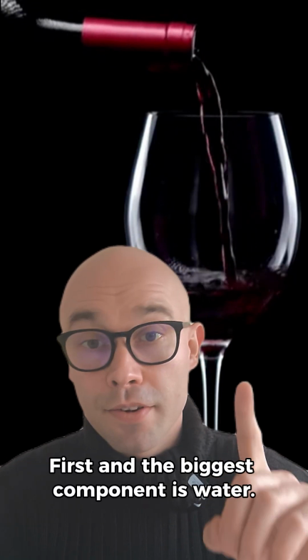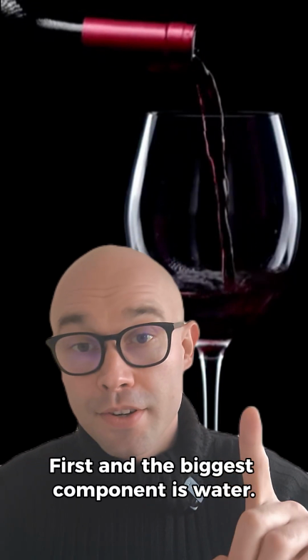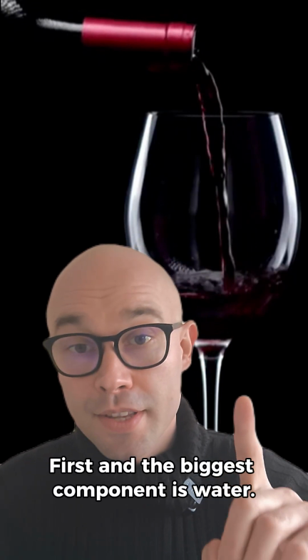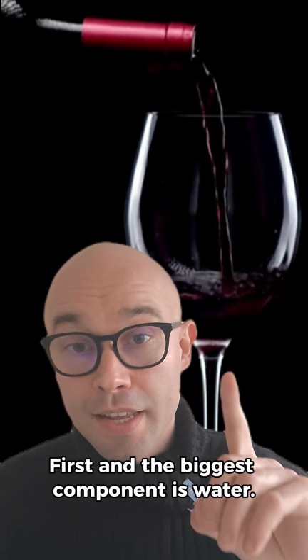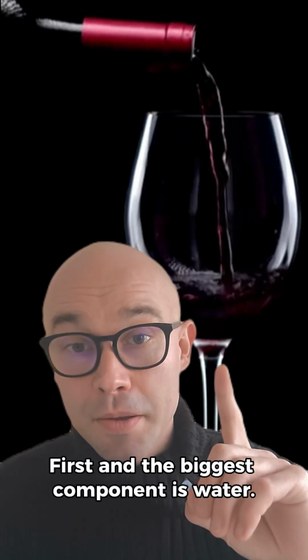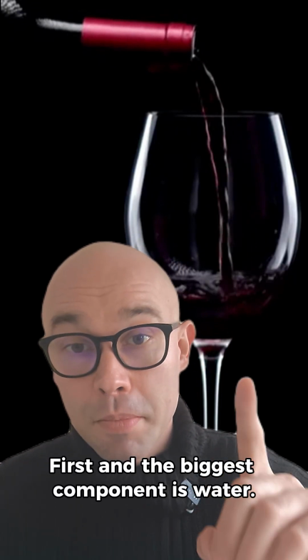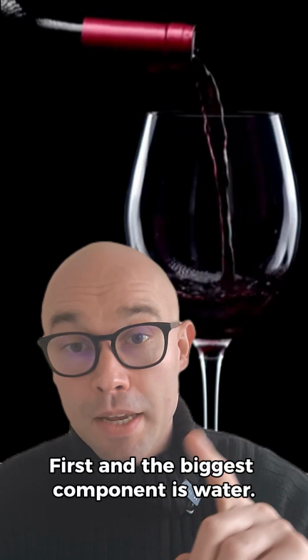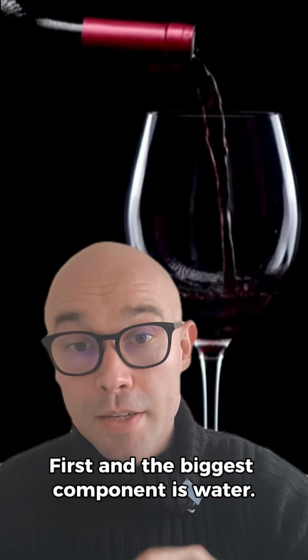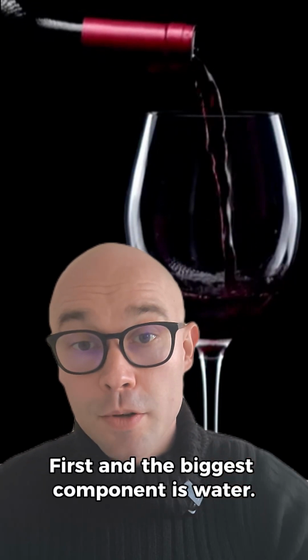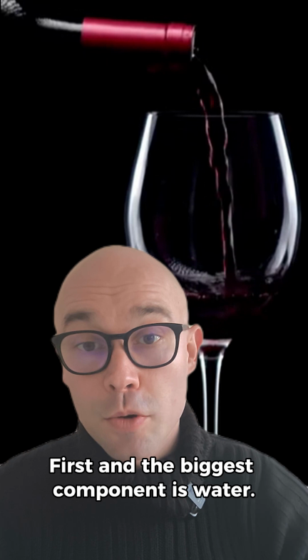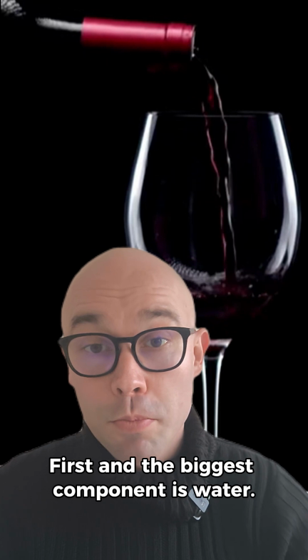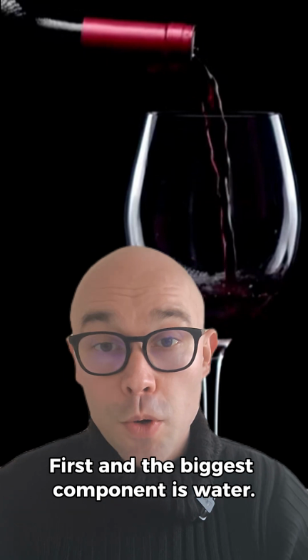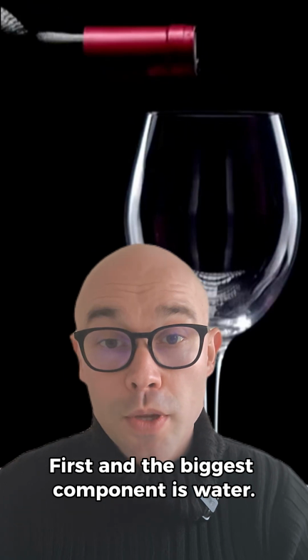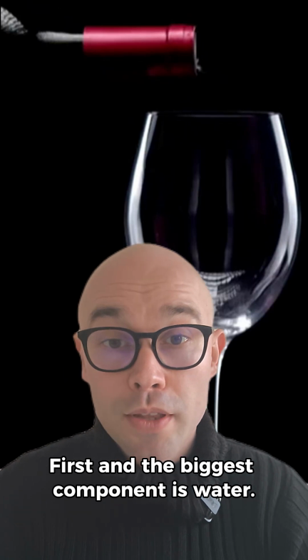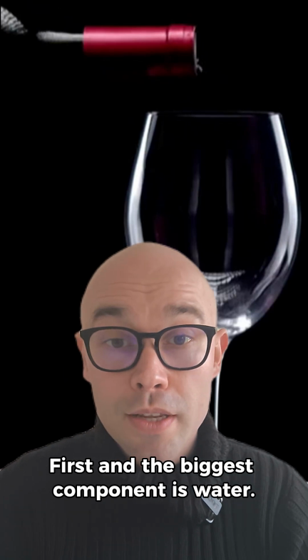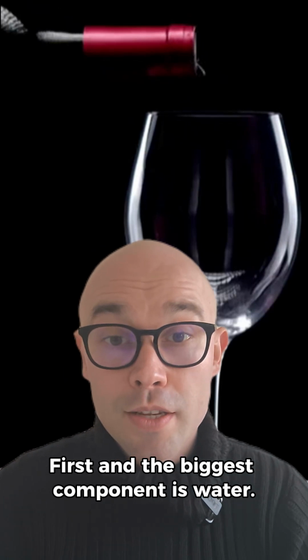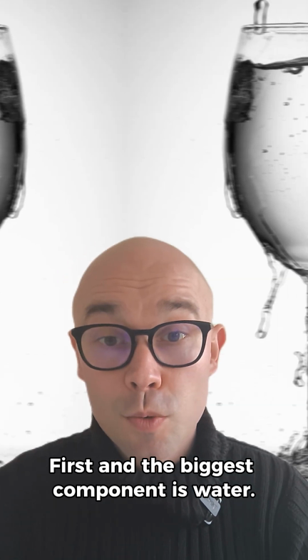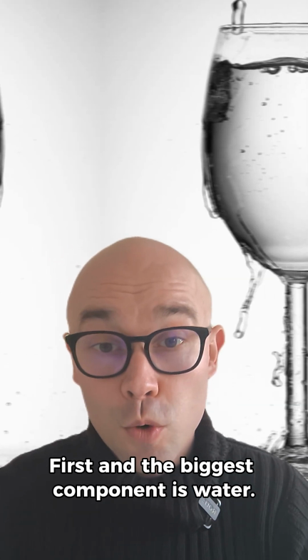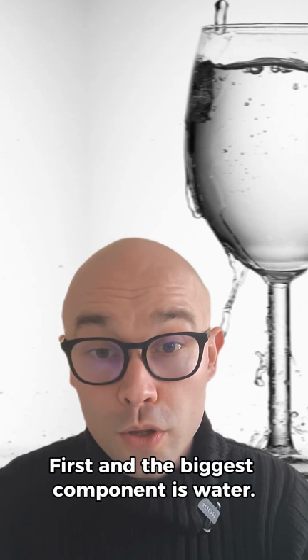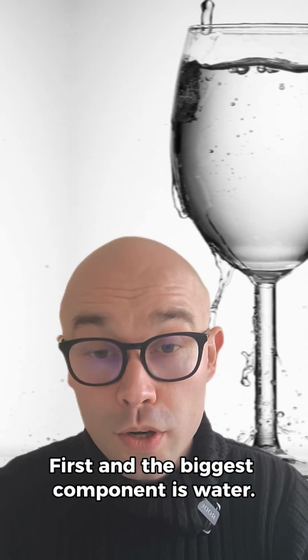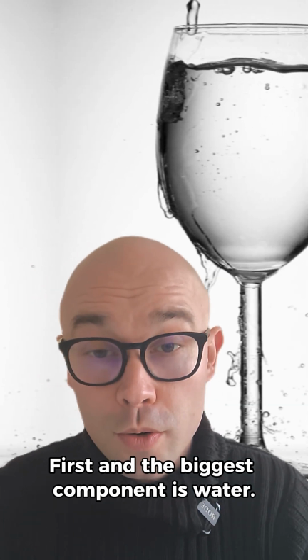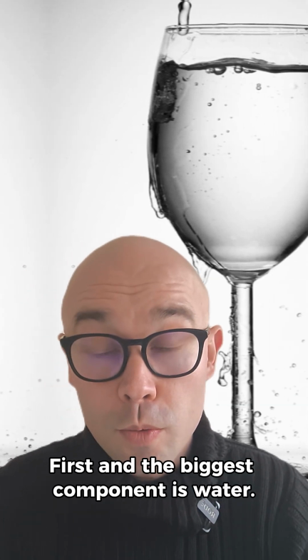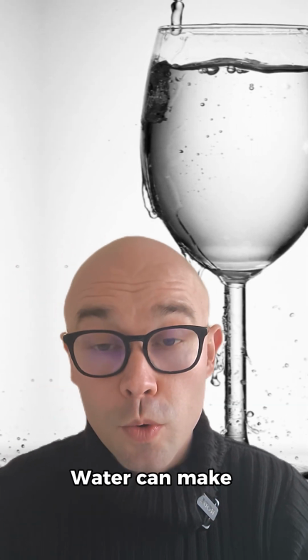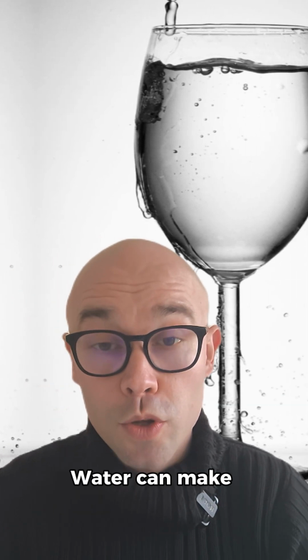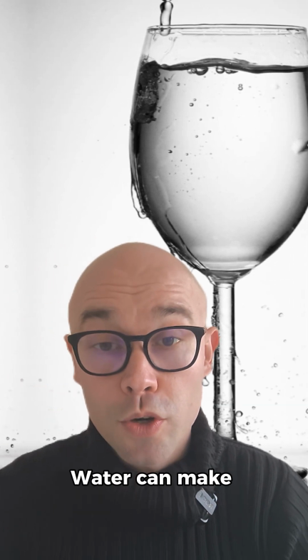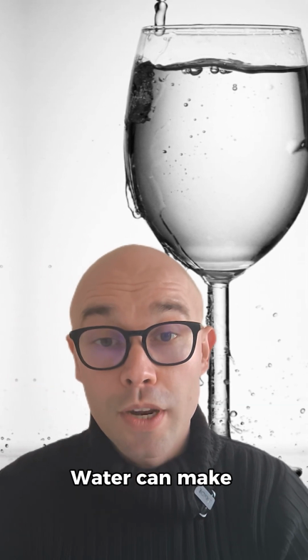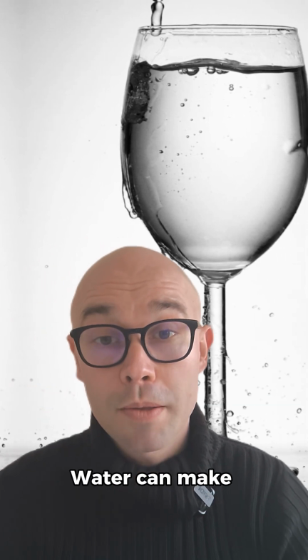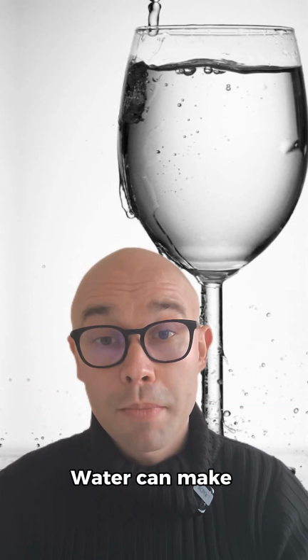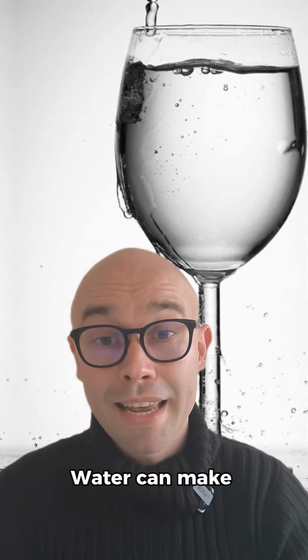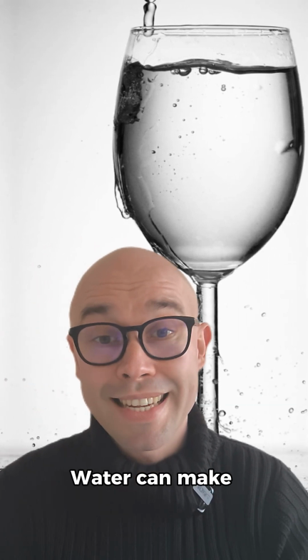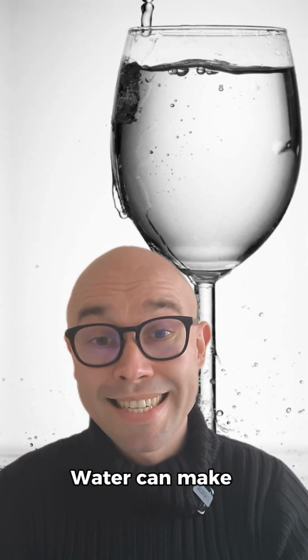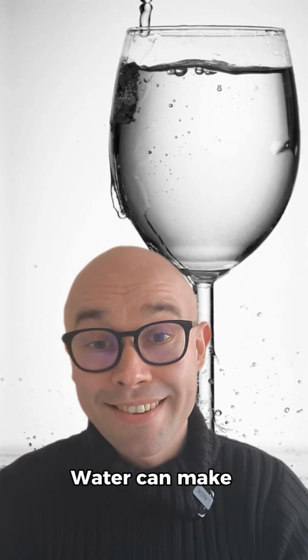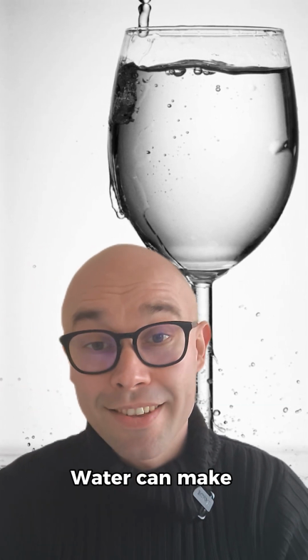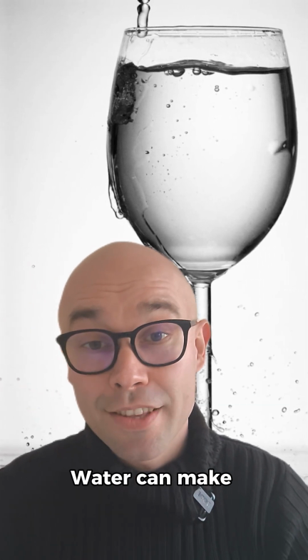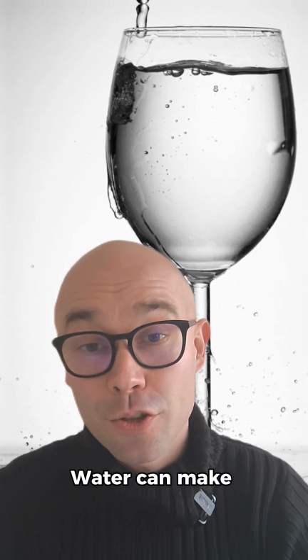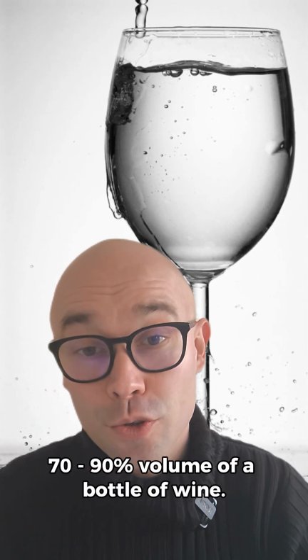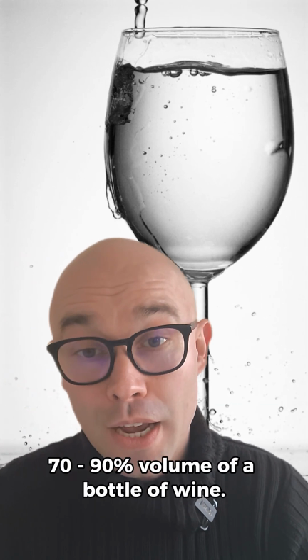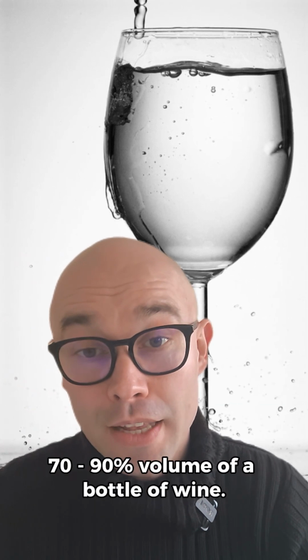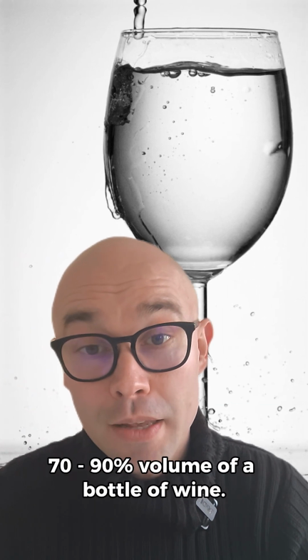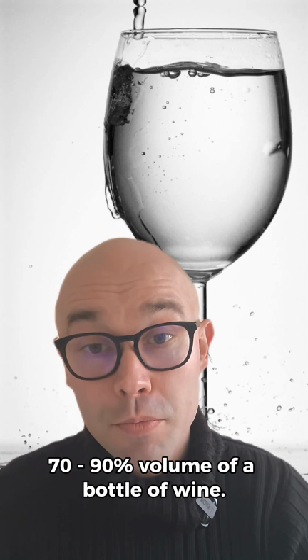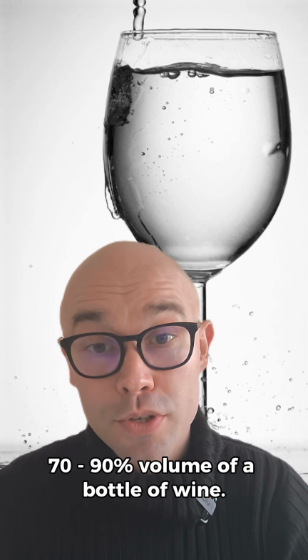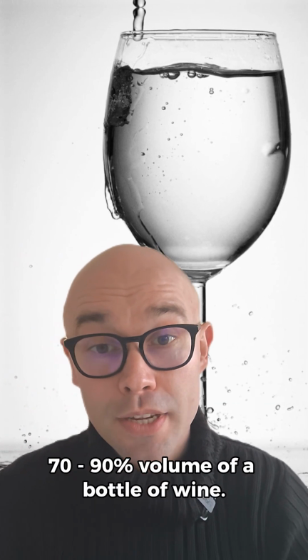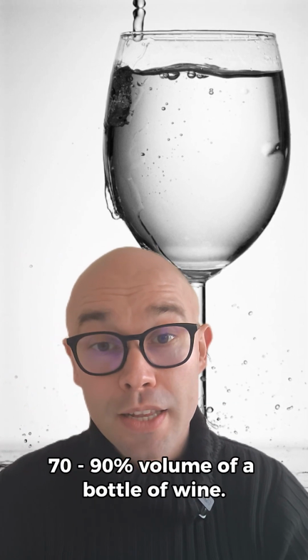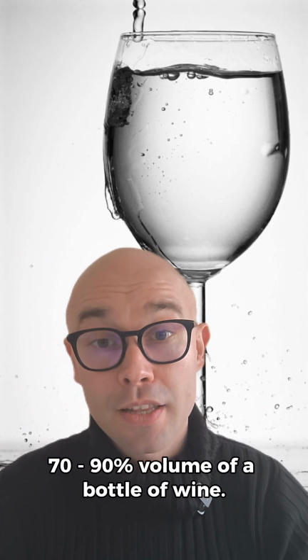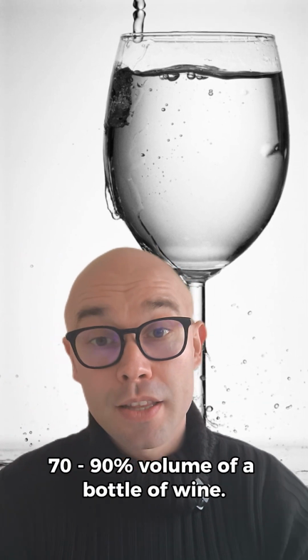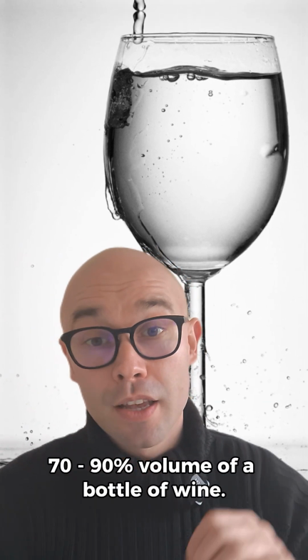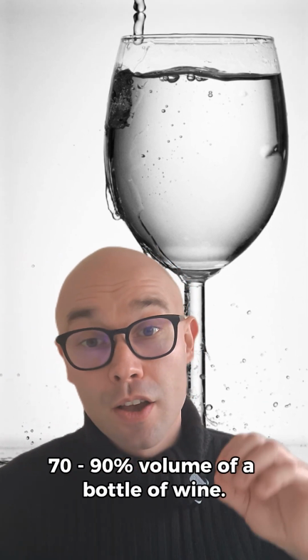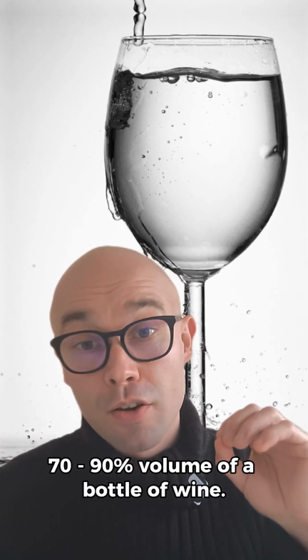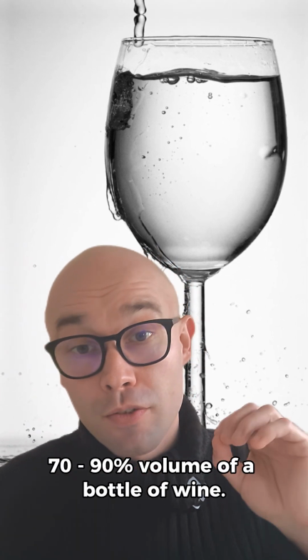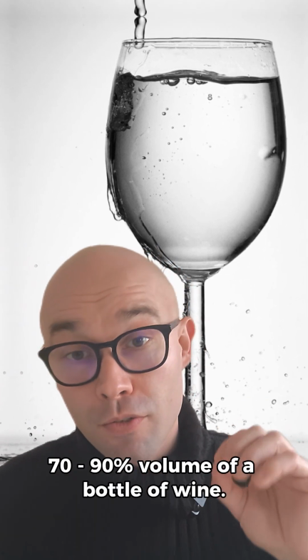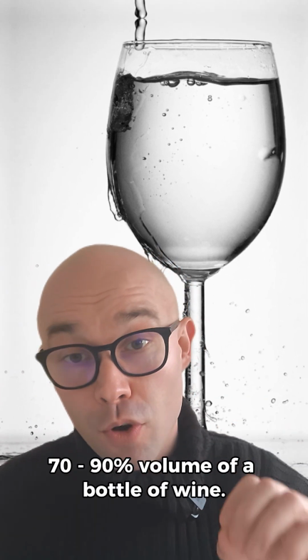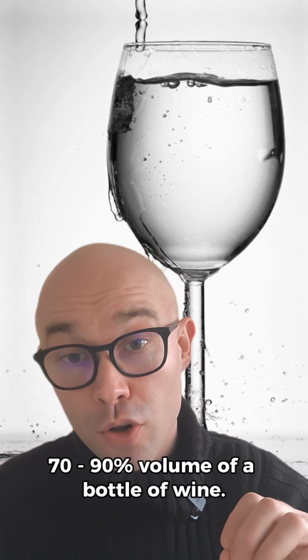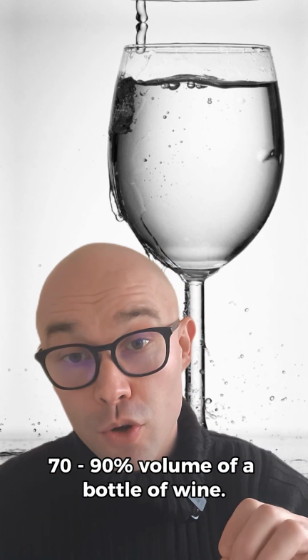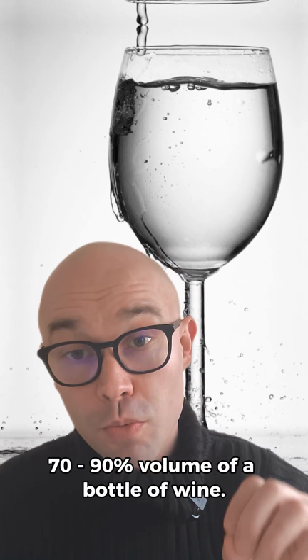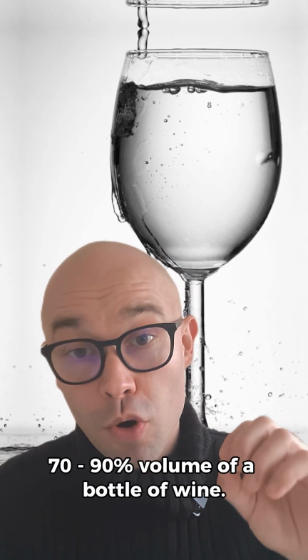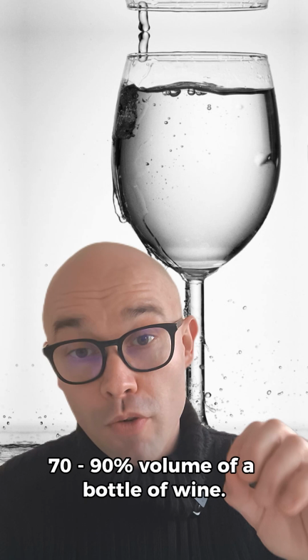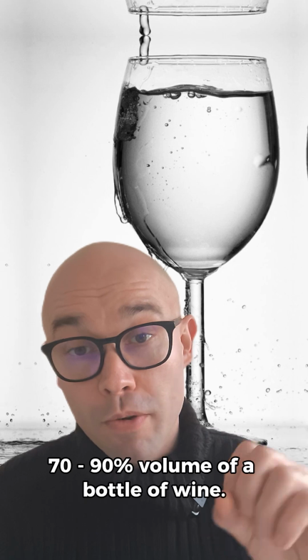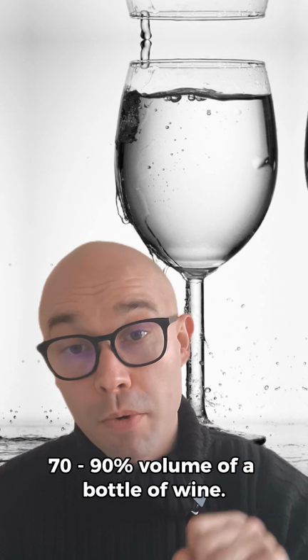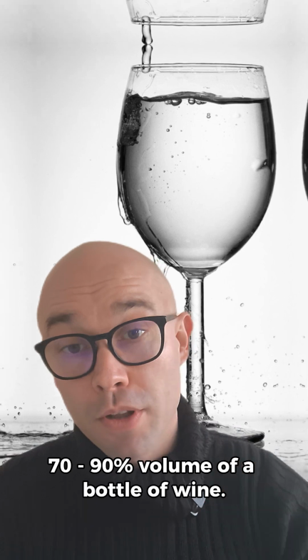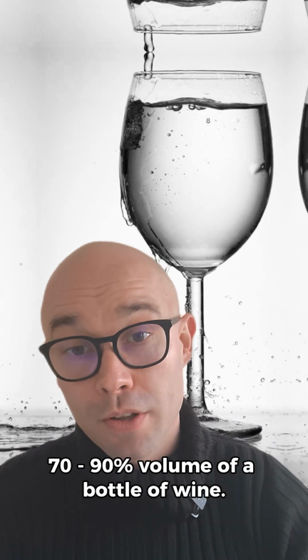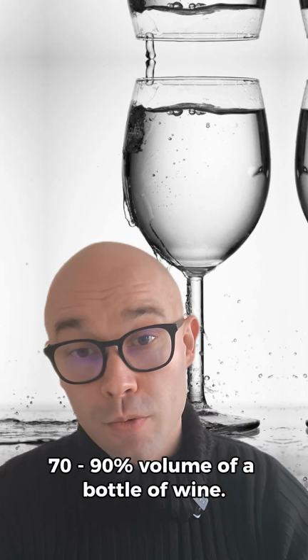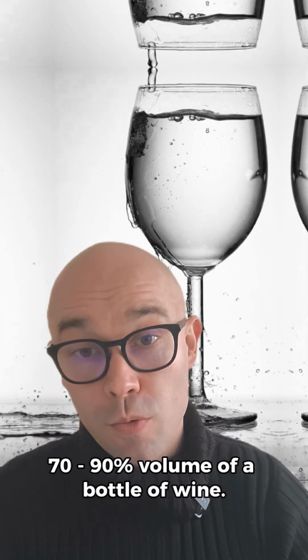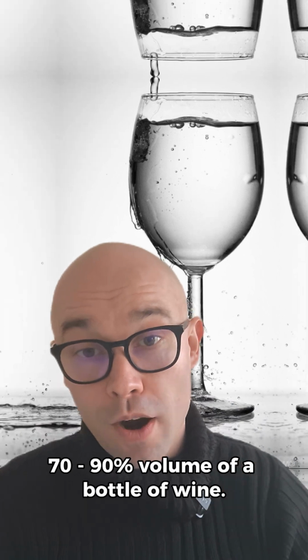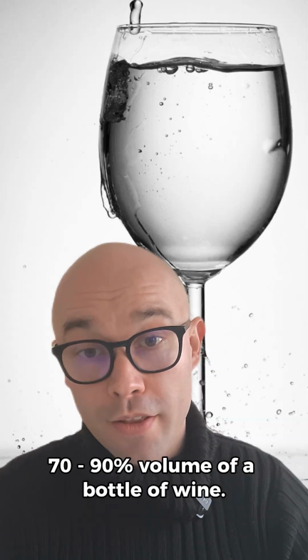The first and biggest component is water. Water can make 70 to 90% of the volume of a bottle of wine.